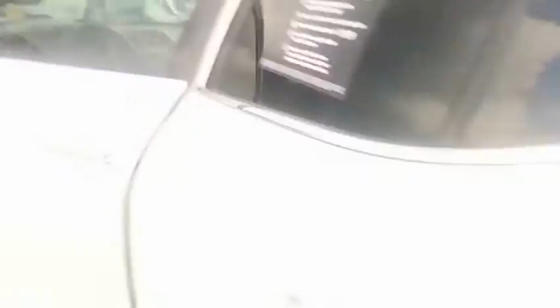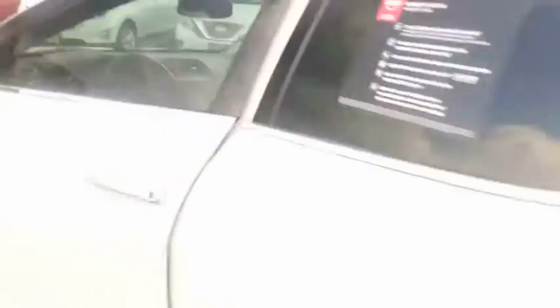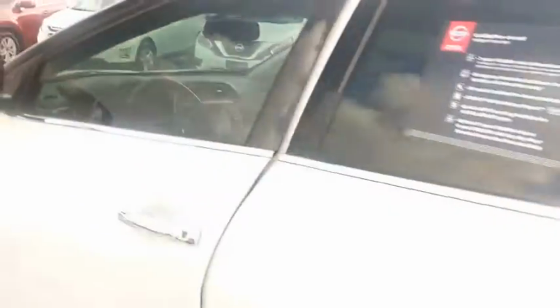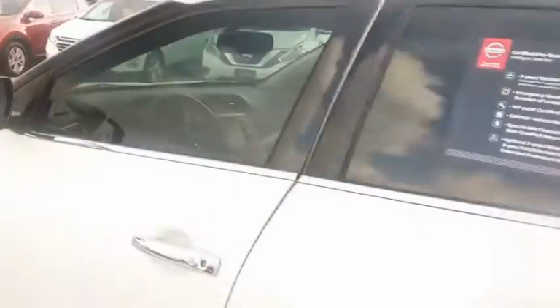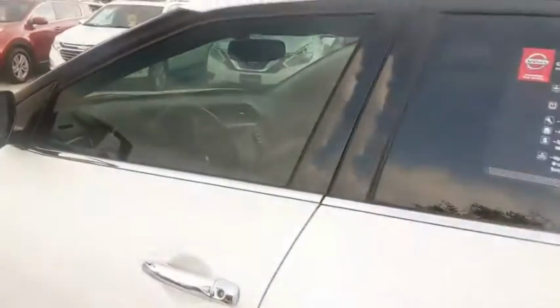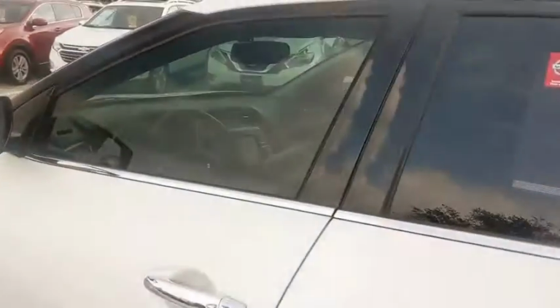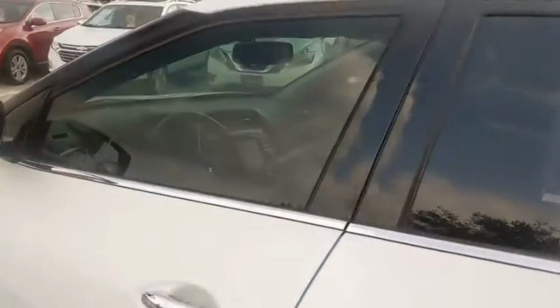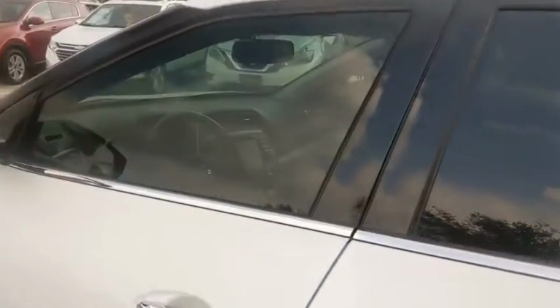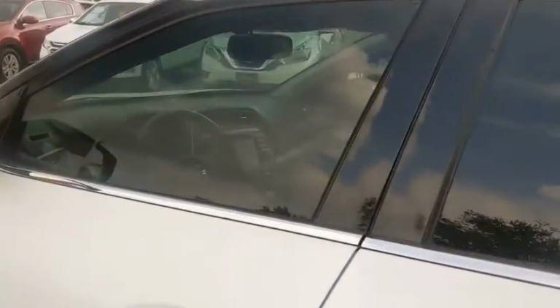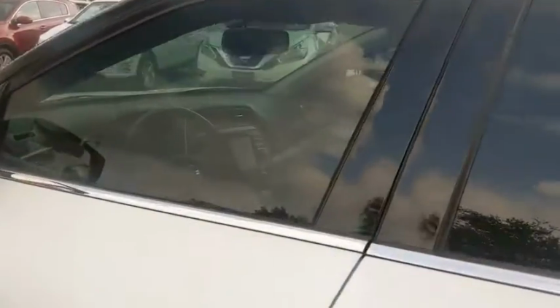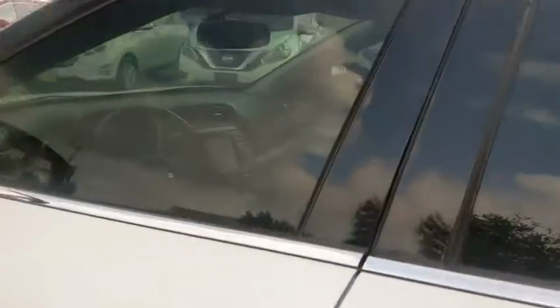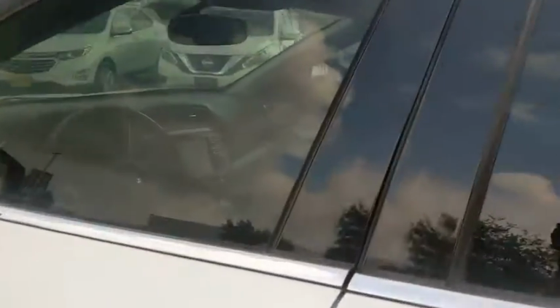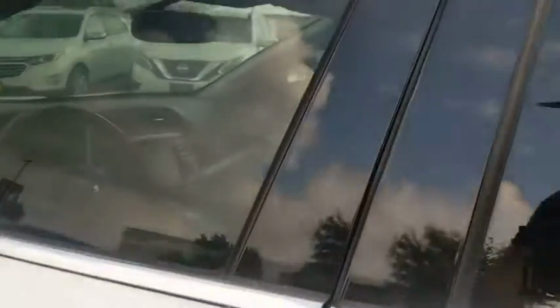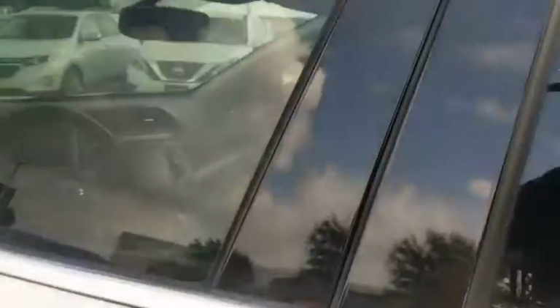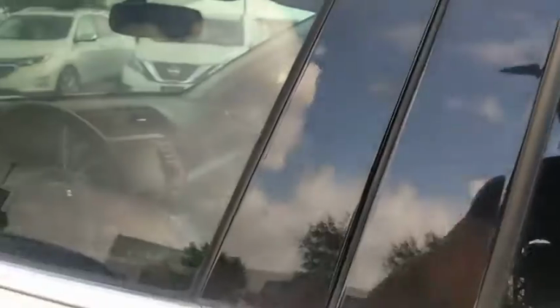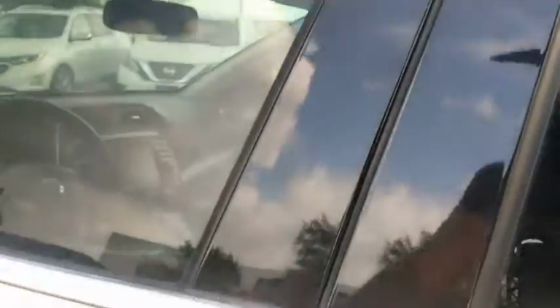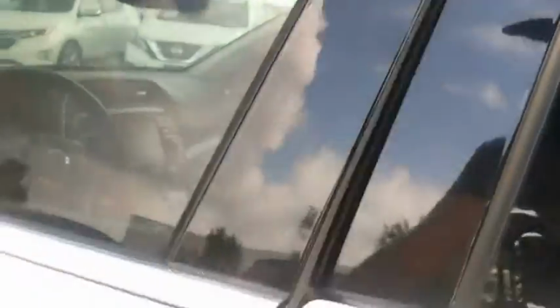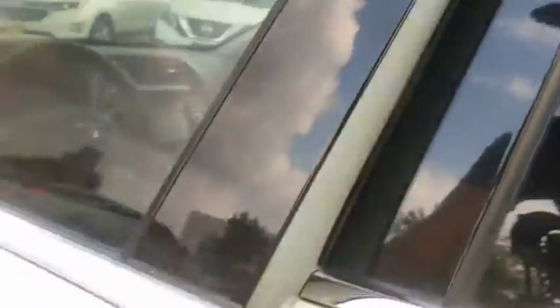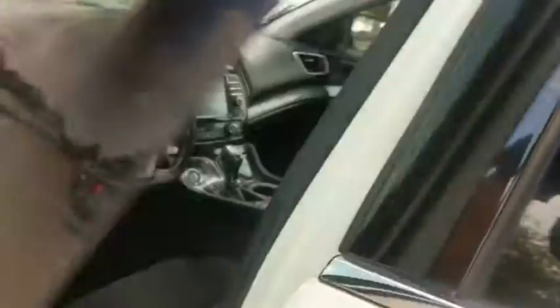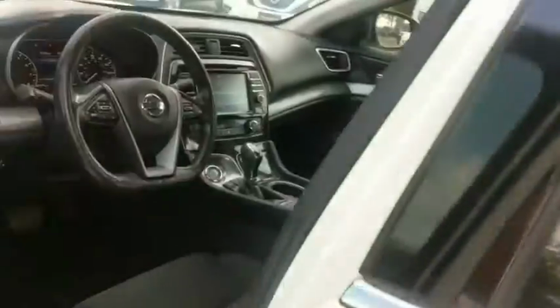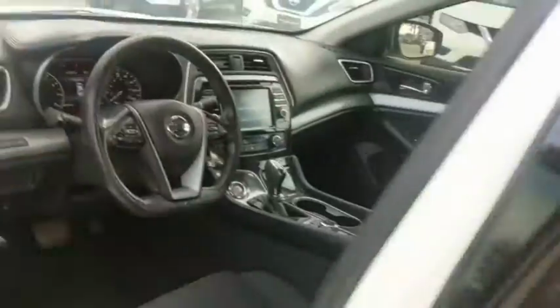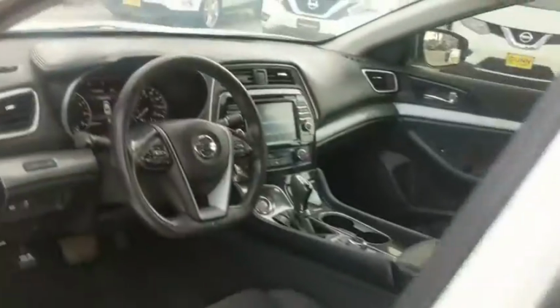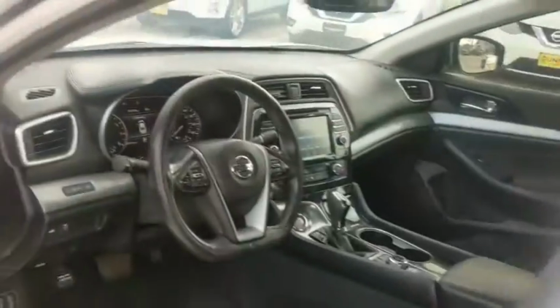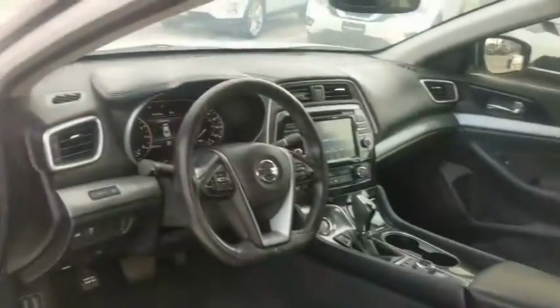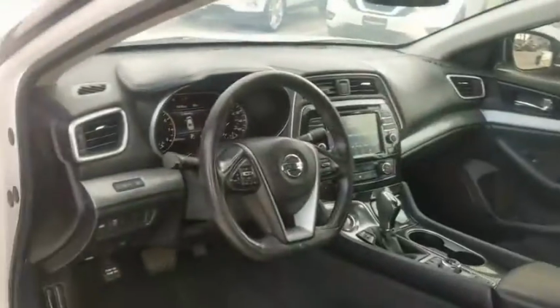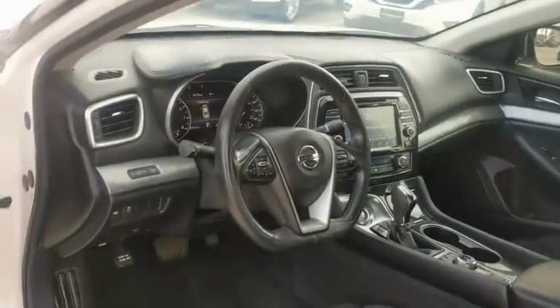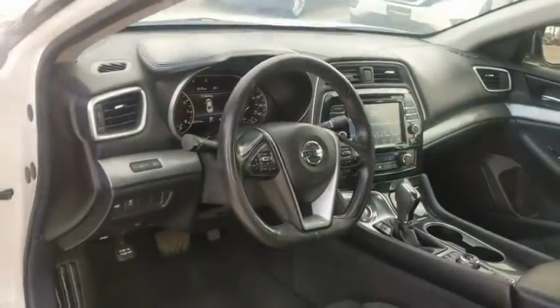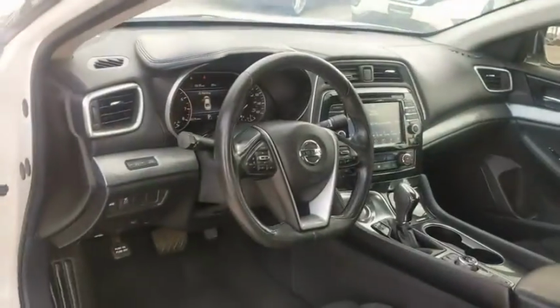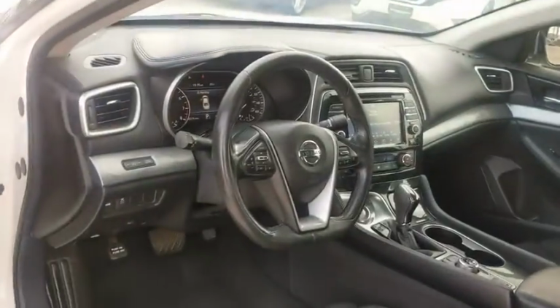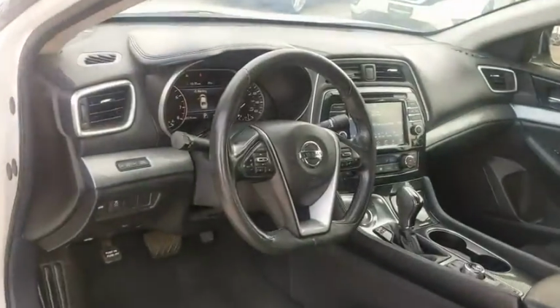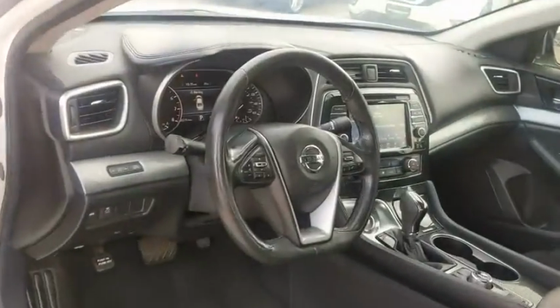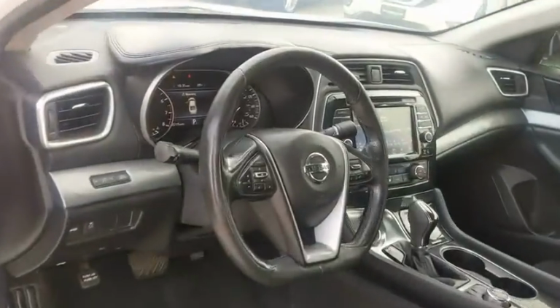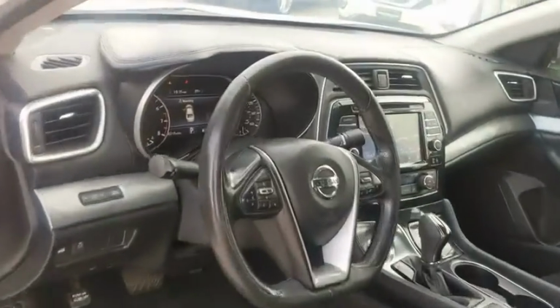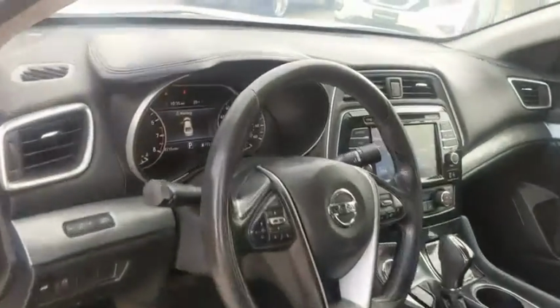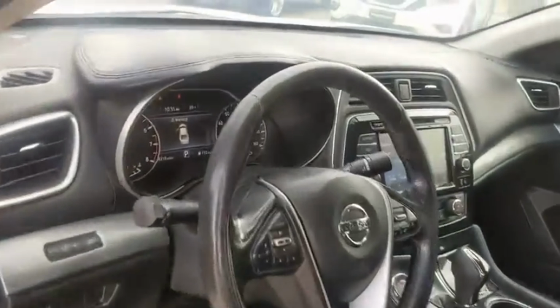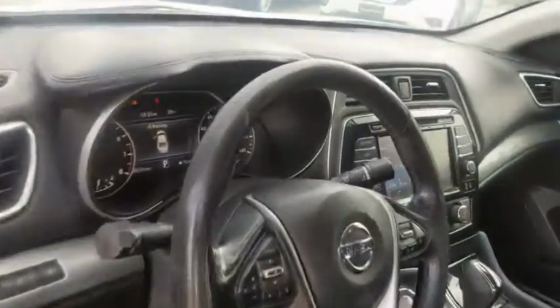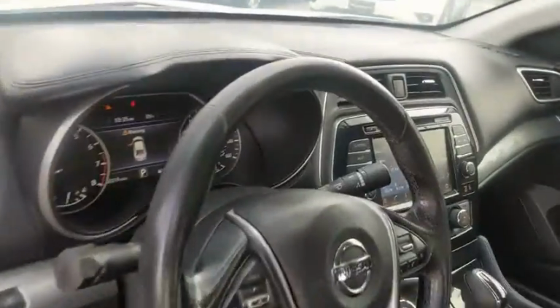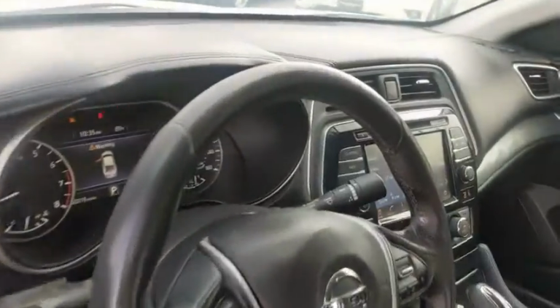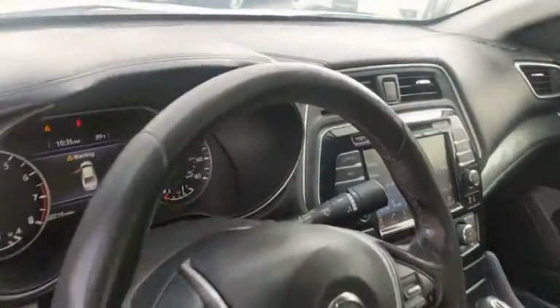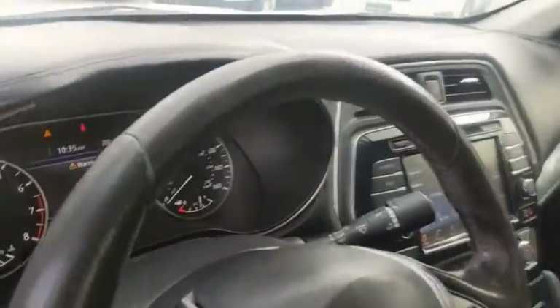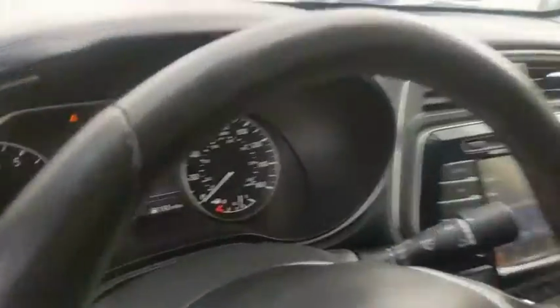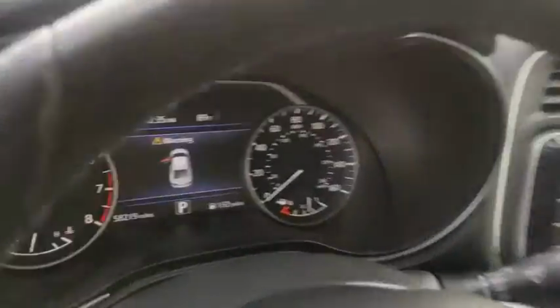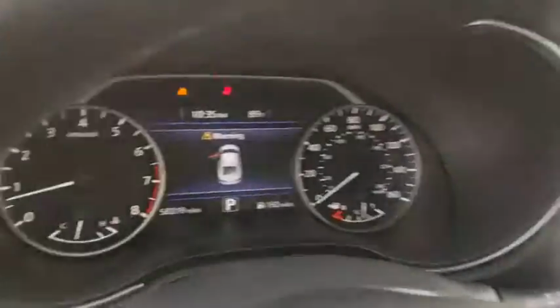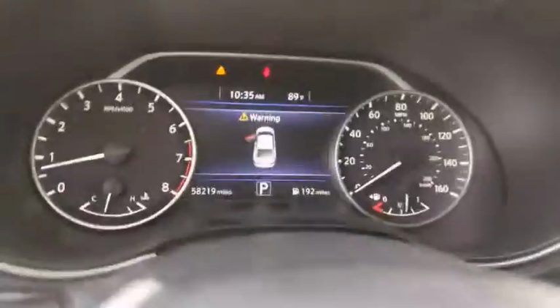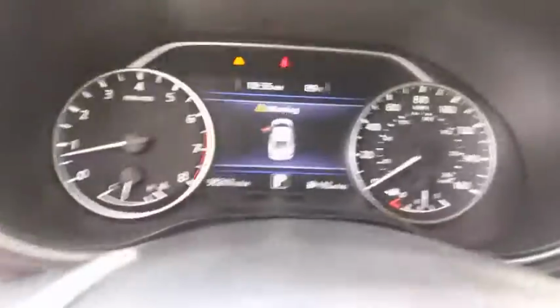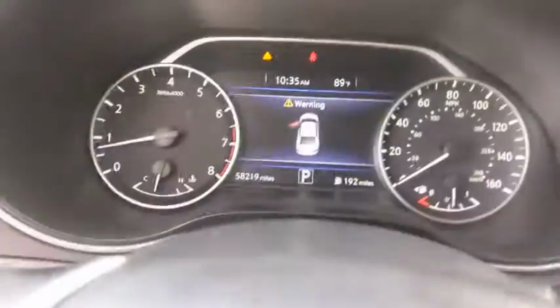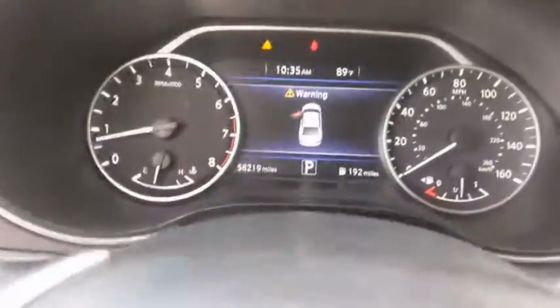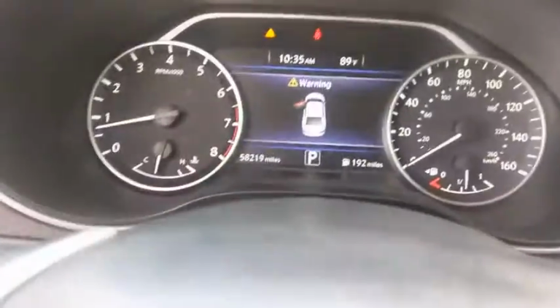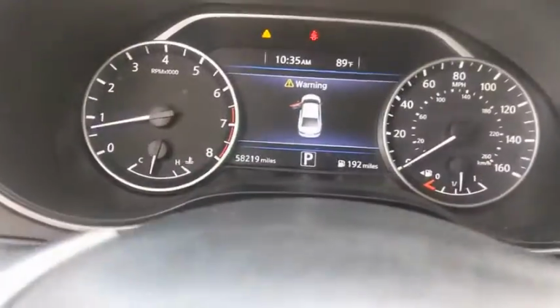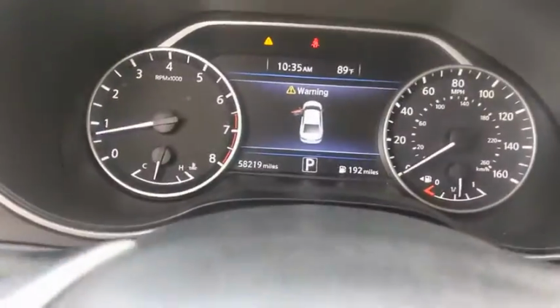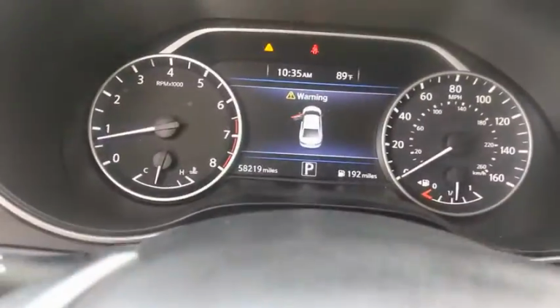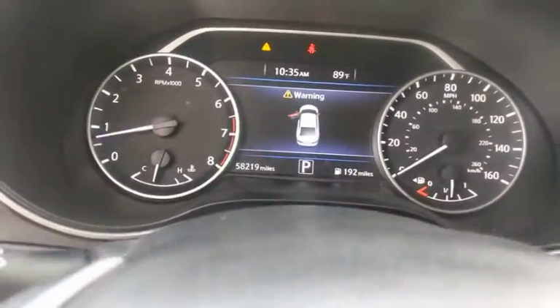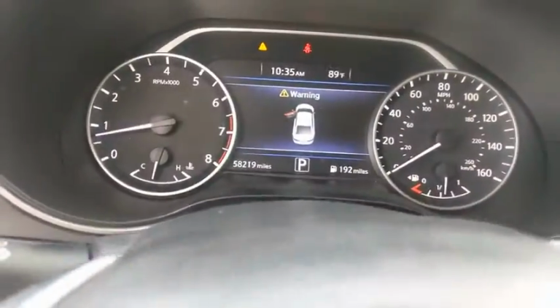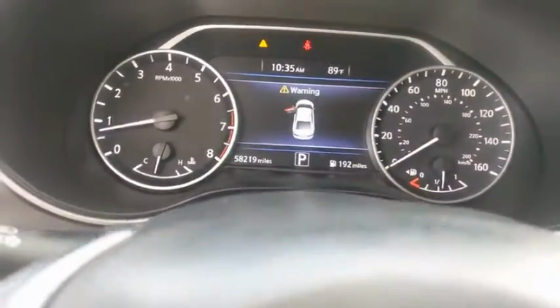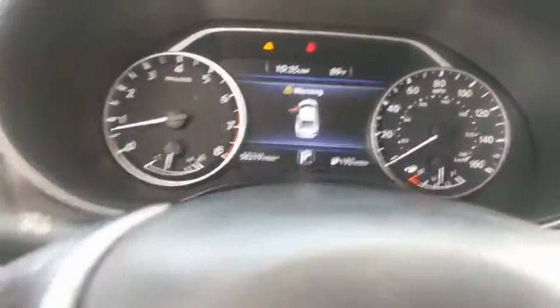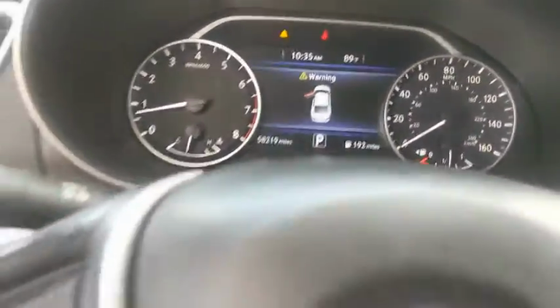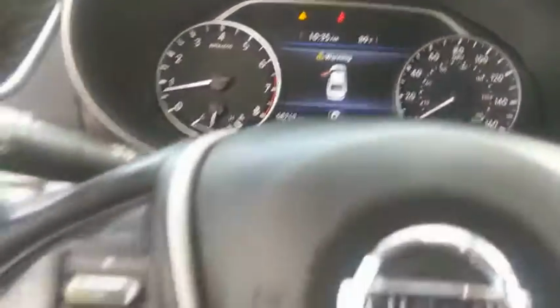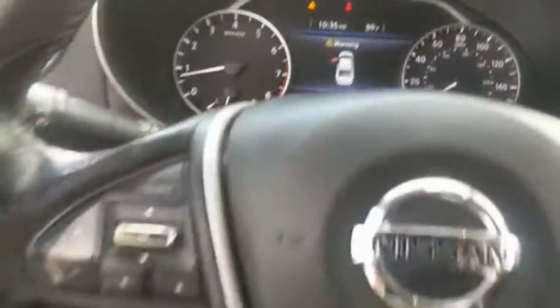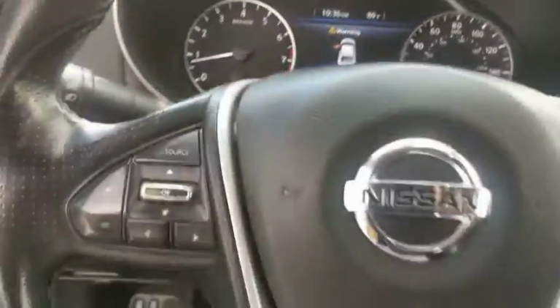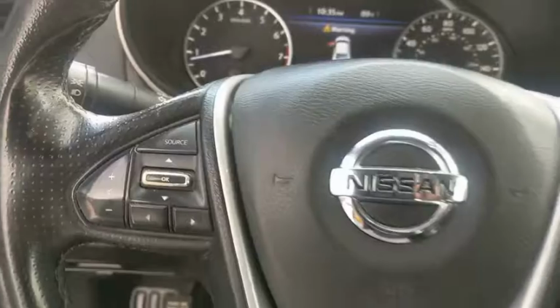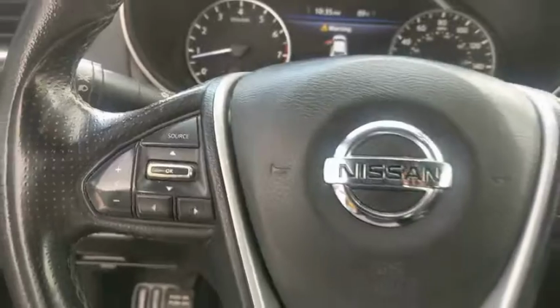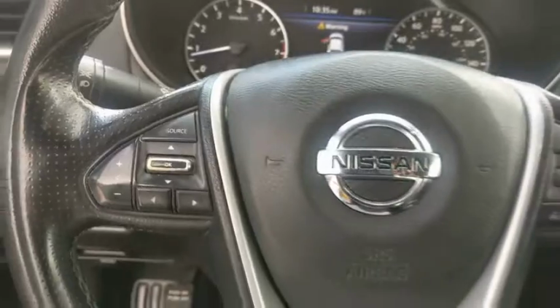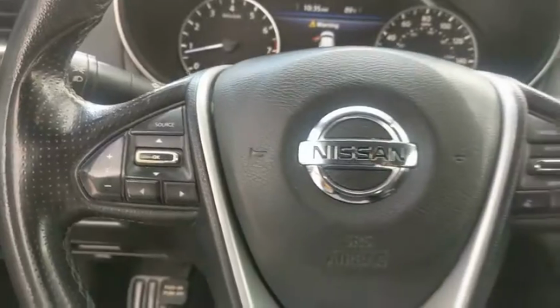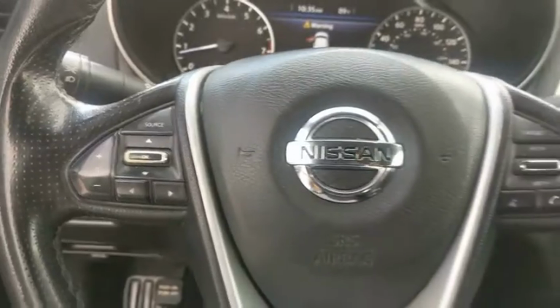Navigation system, Bluetooth, leather-wrapped steering wheel, power steering, adjustable steering wheel, cruise control, keyless start.